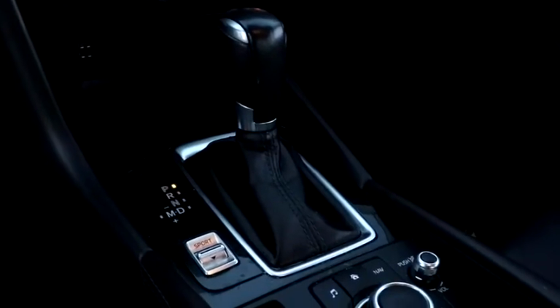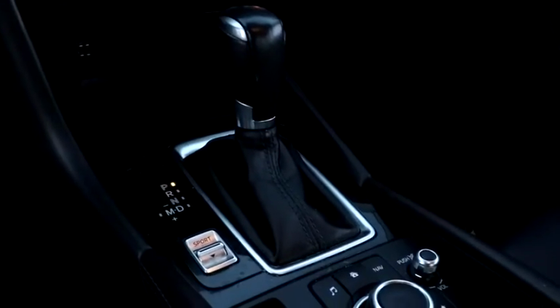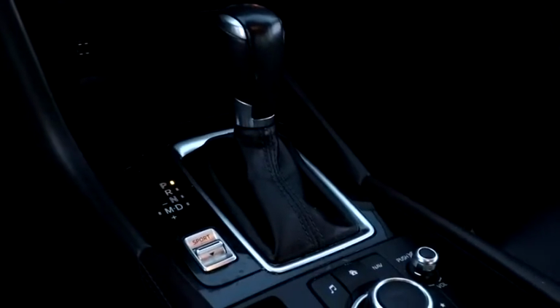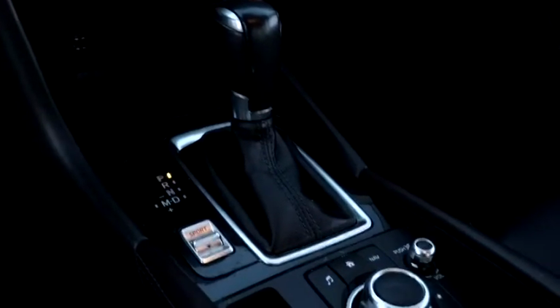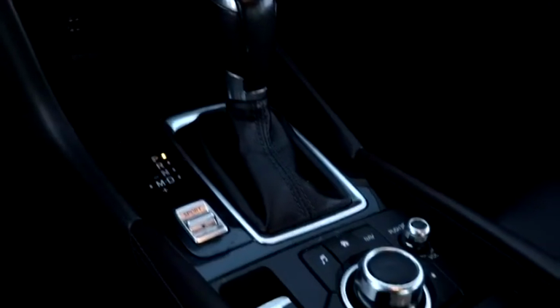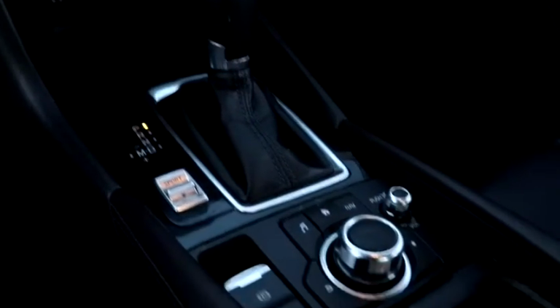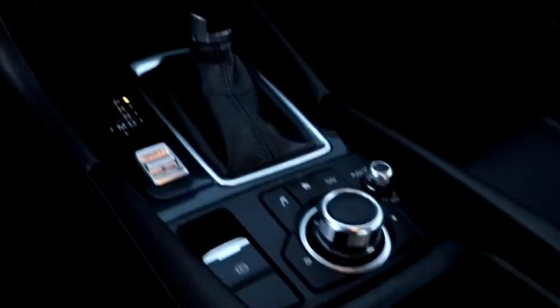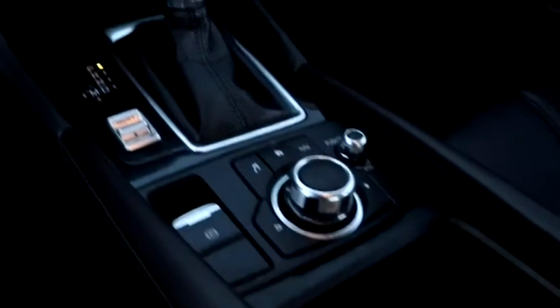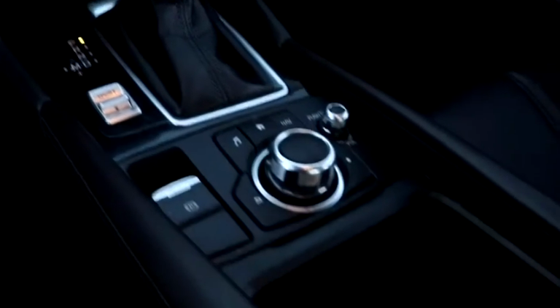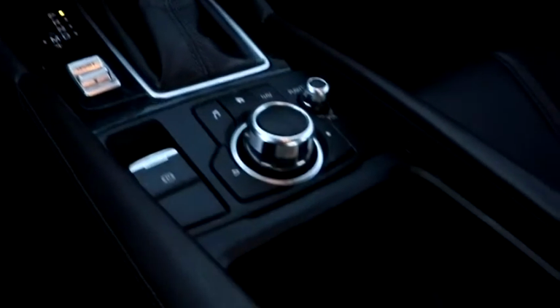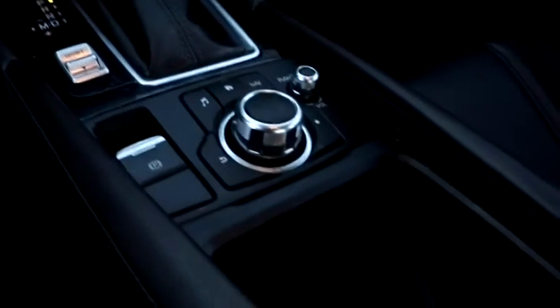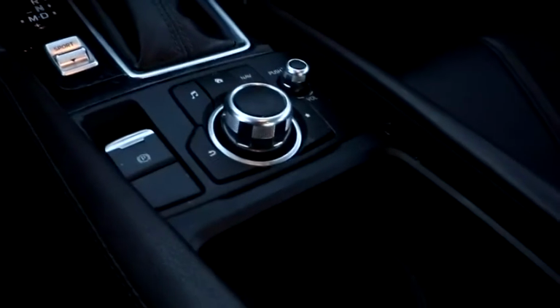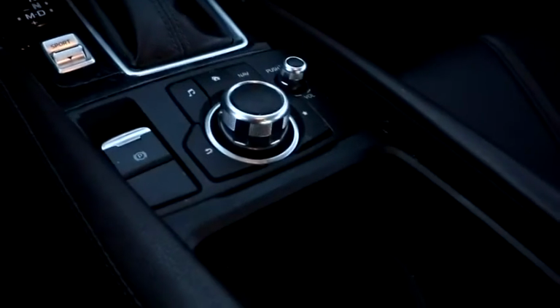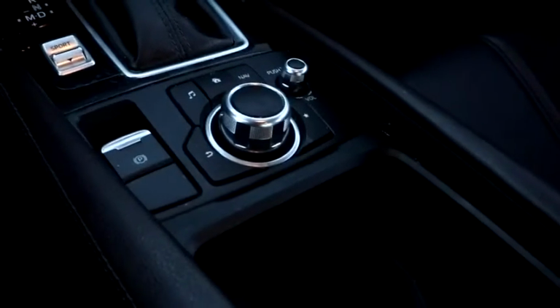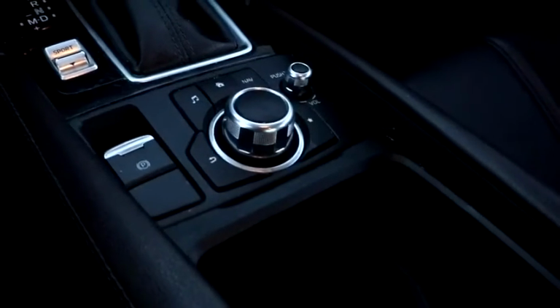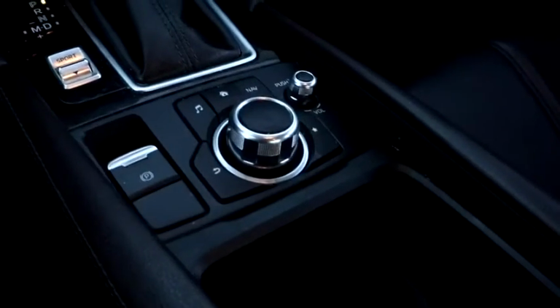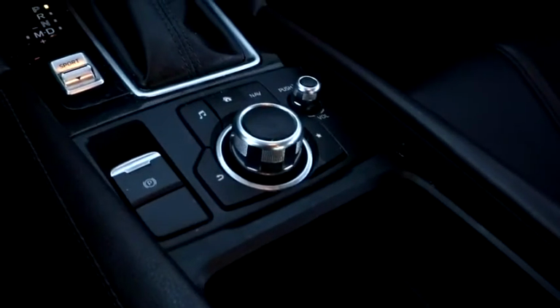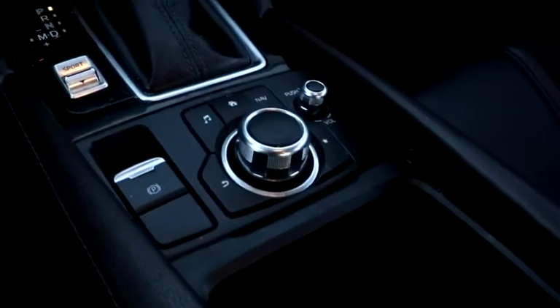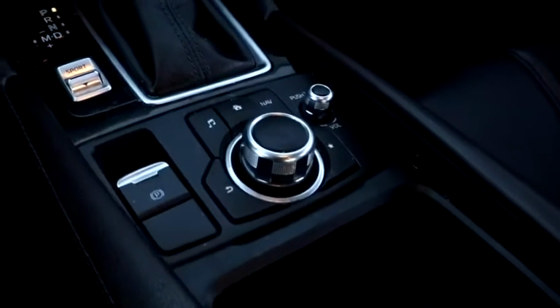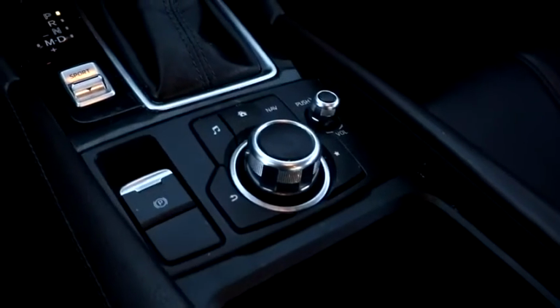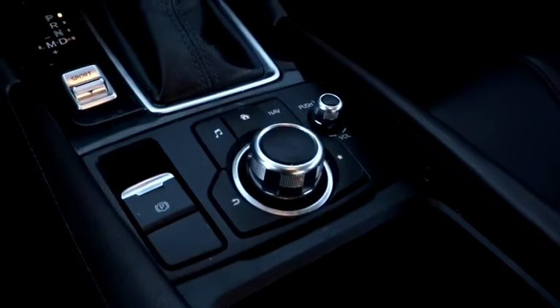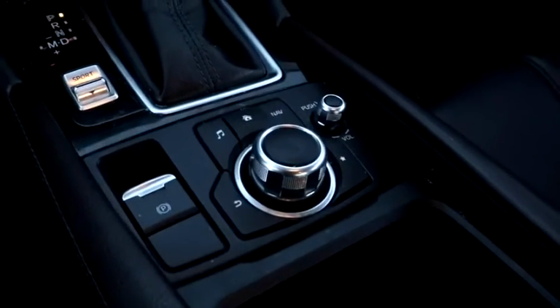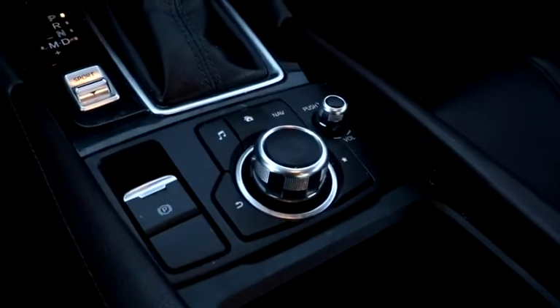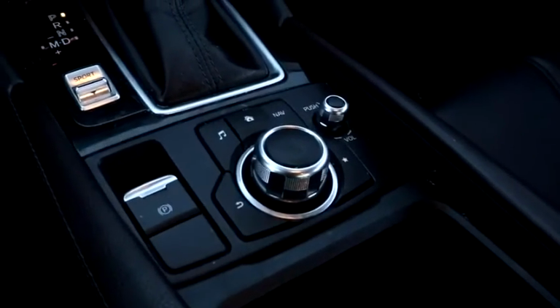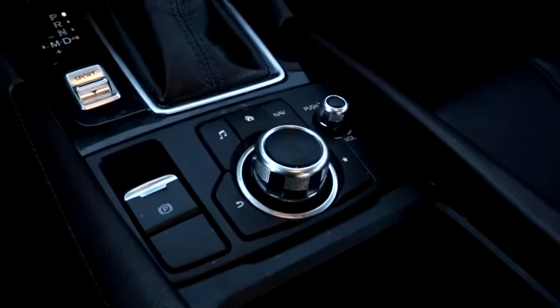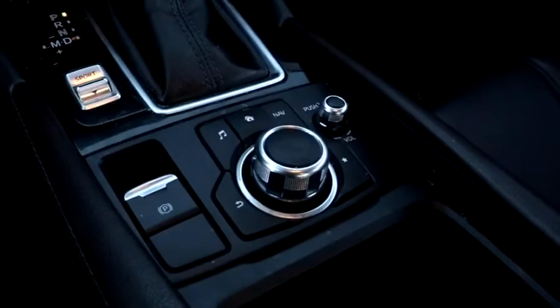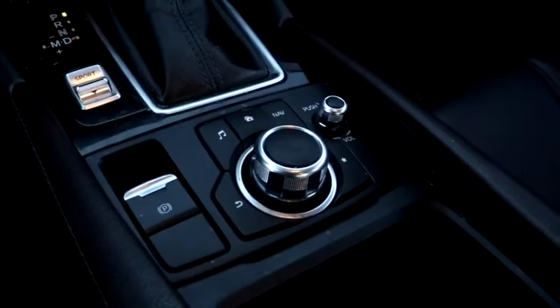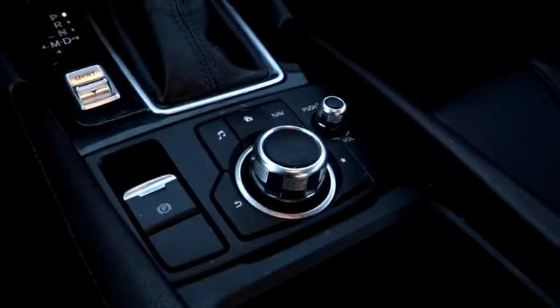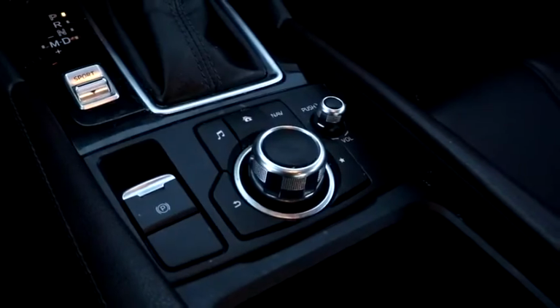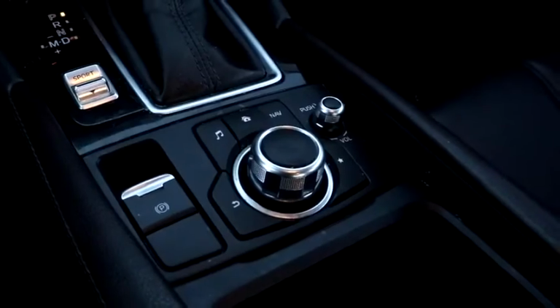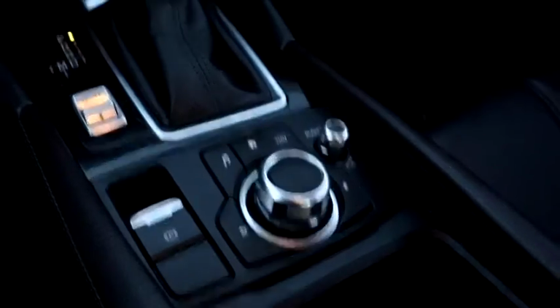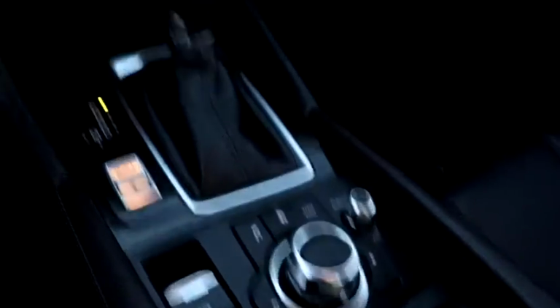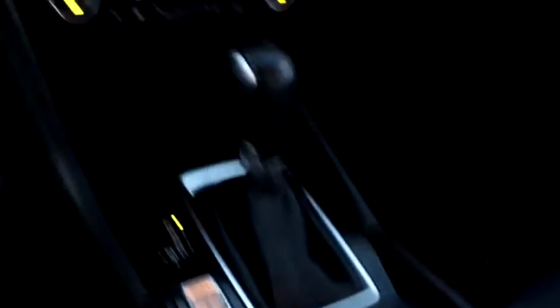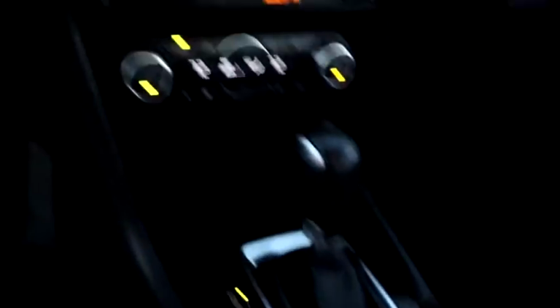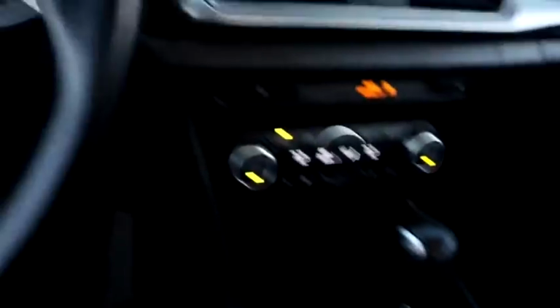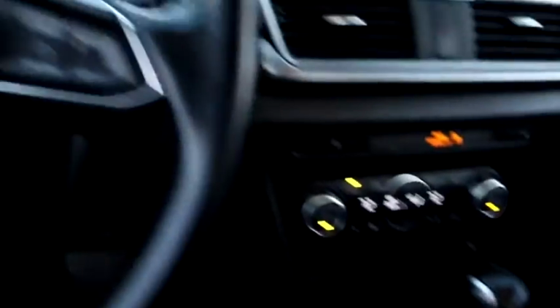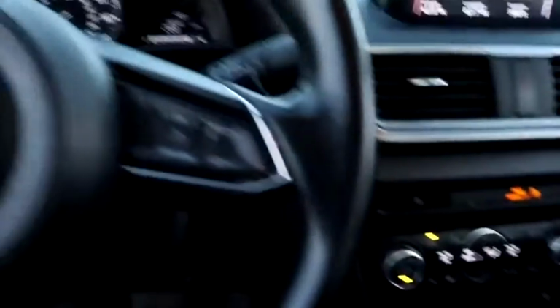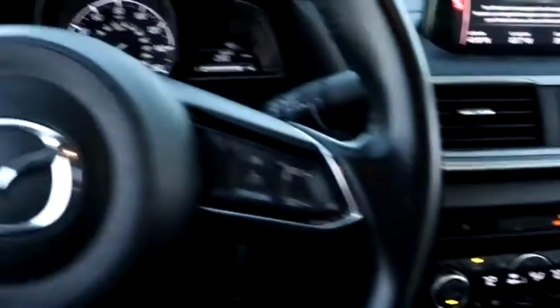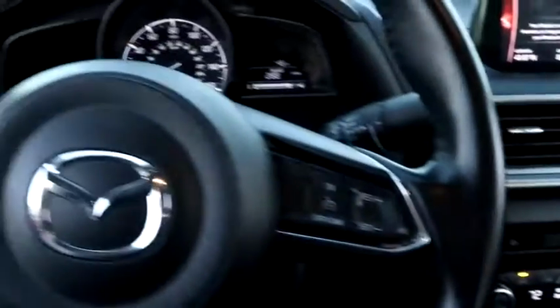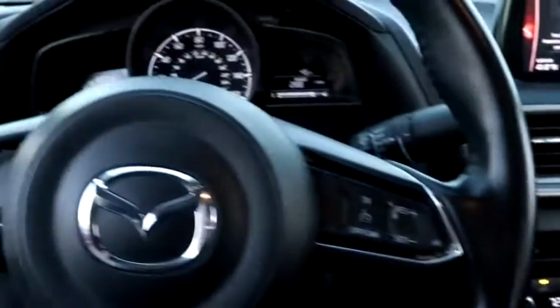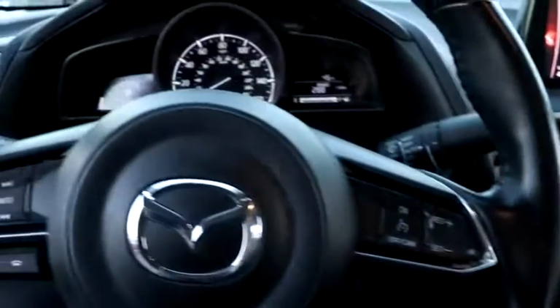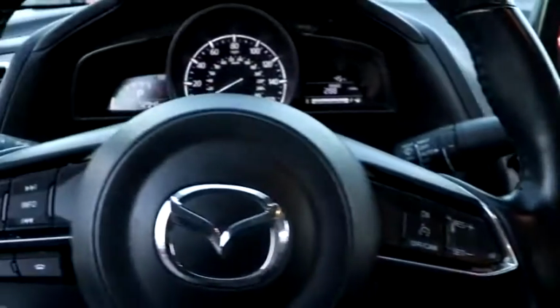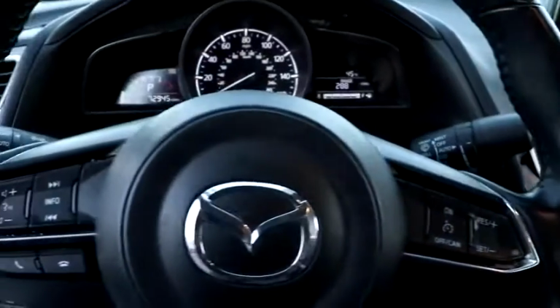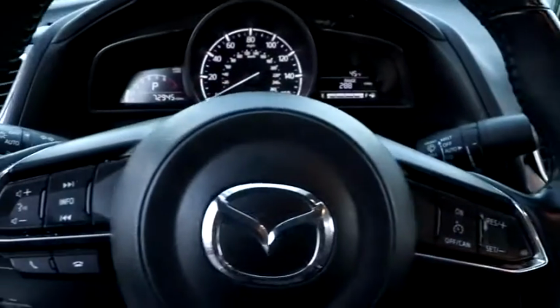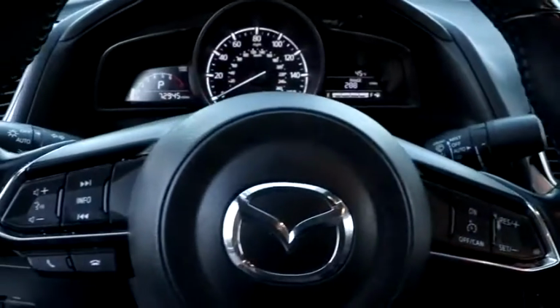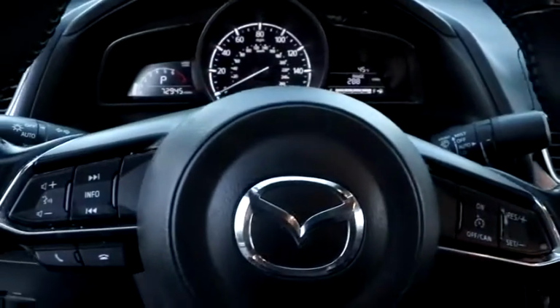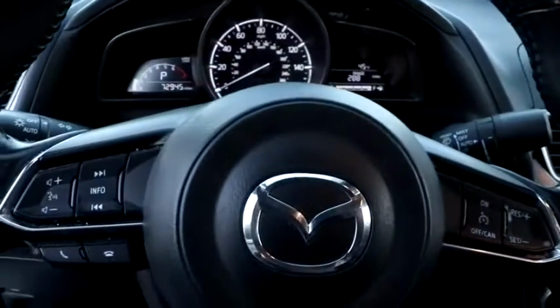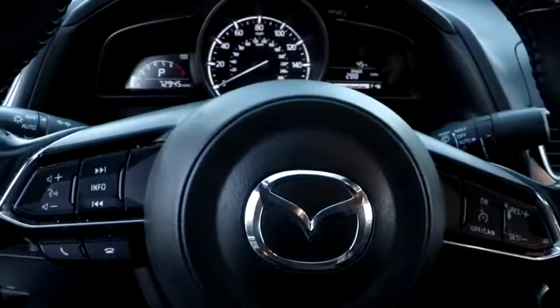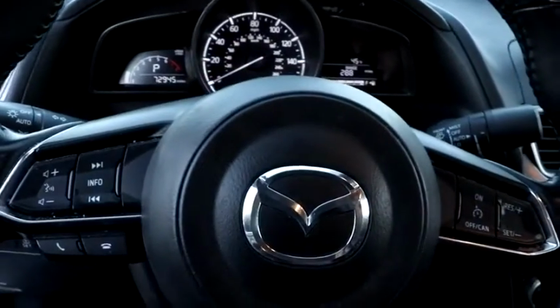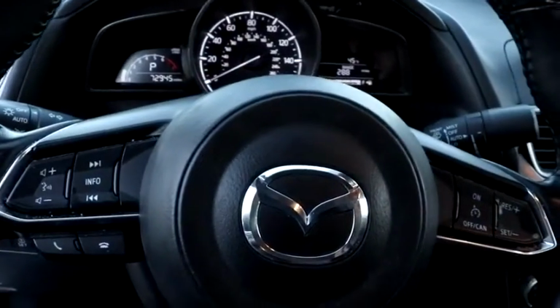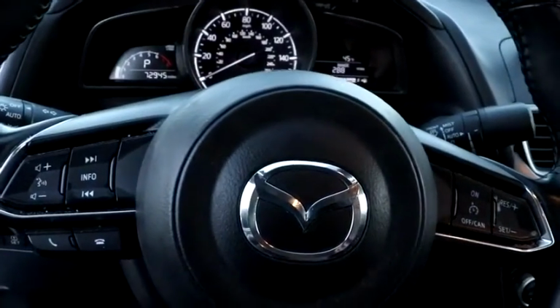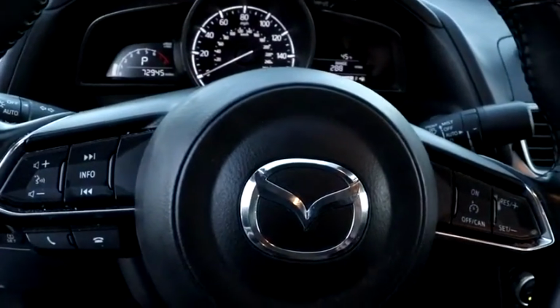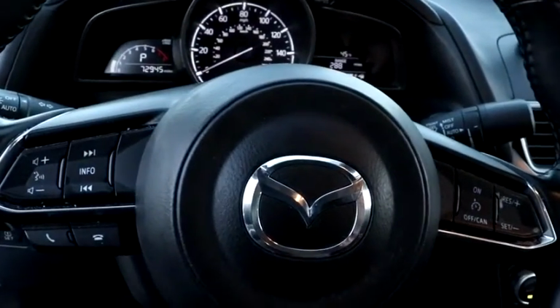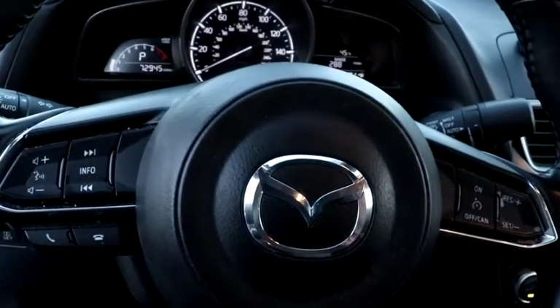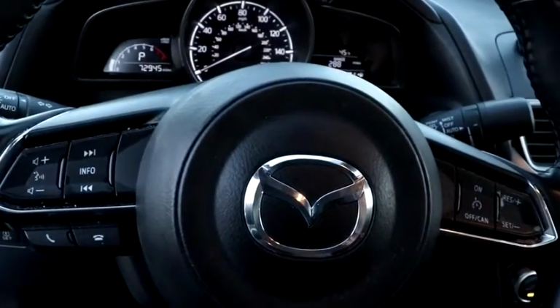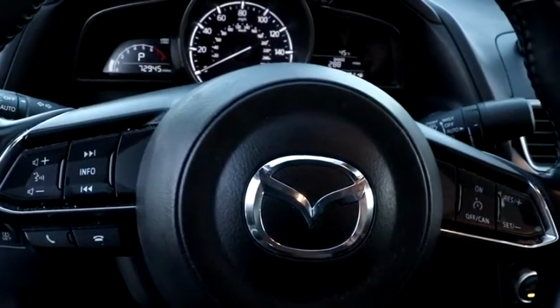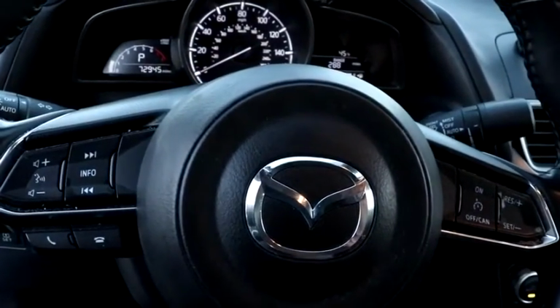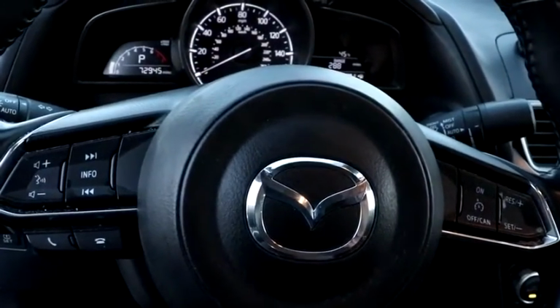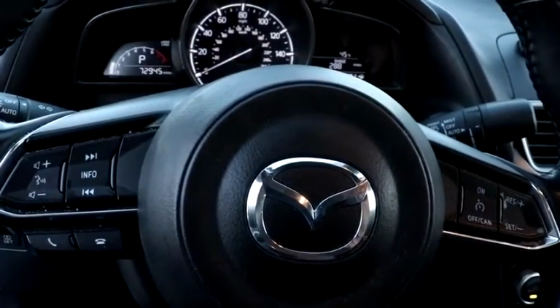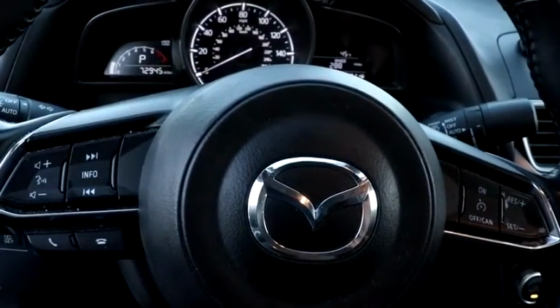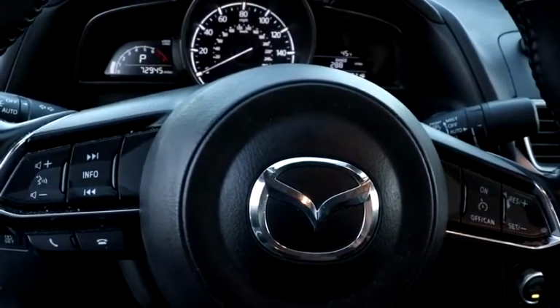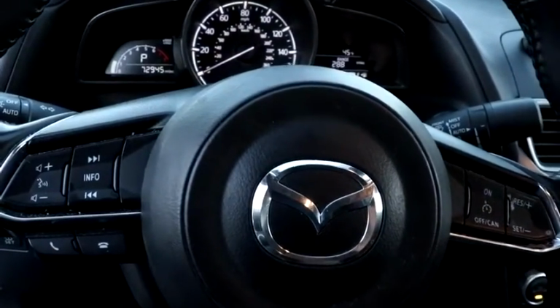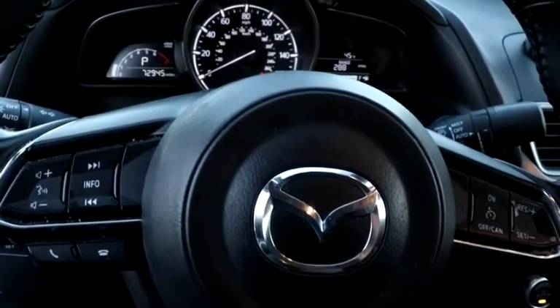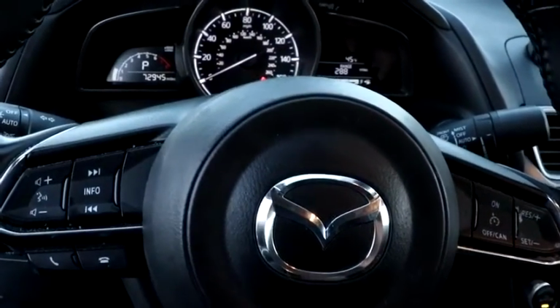Keyless start, floor mats, cruise control, rear defrost, front-wheel drive, AM-FM stereo radio, climate control.